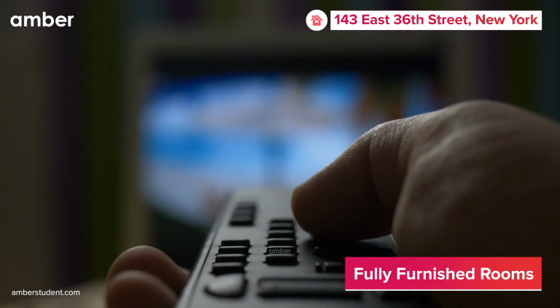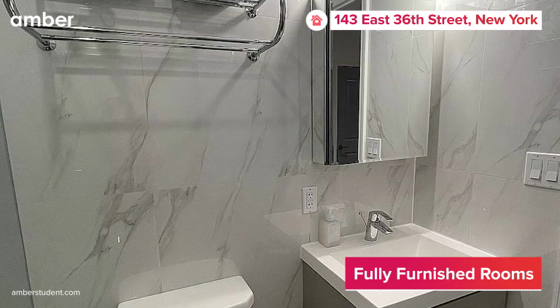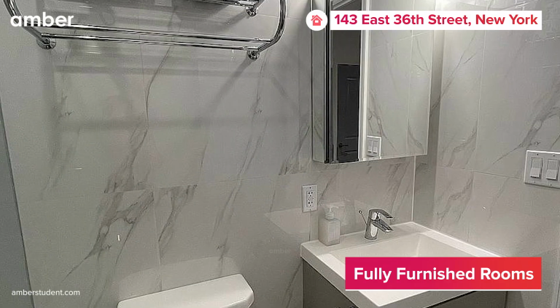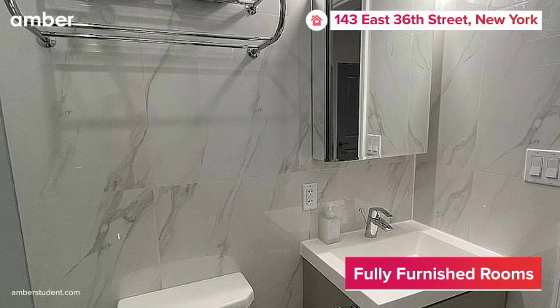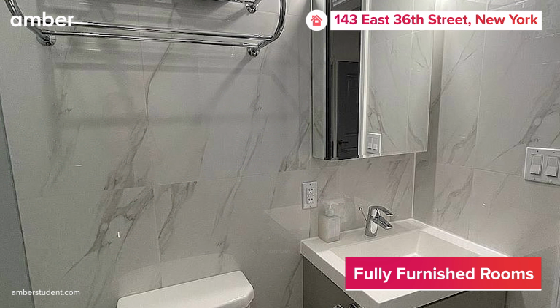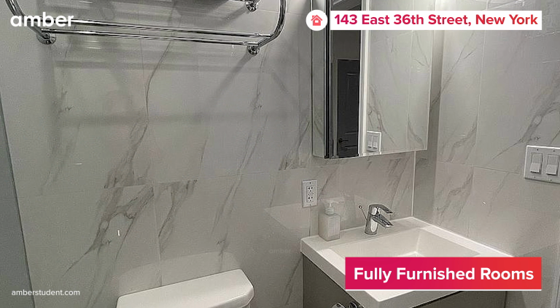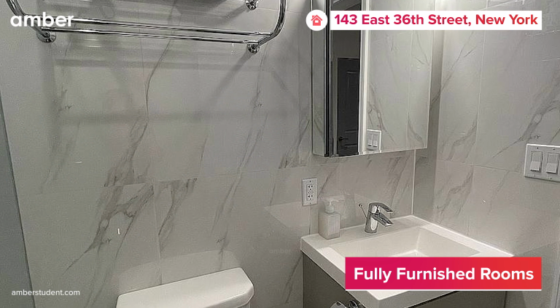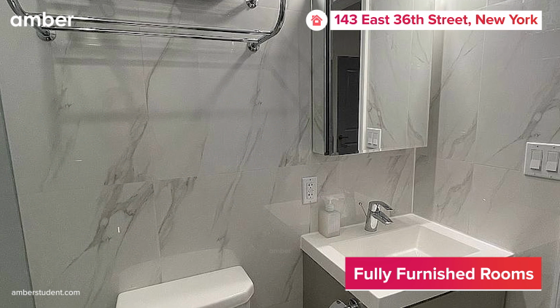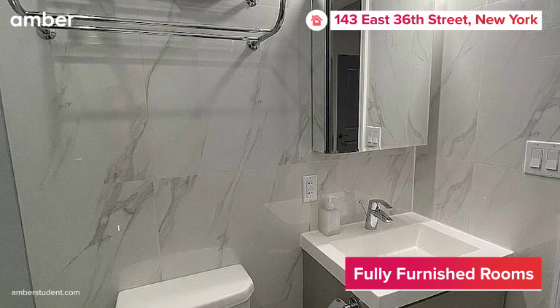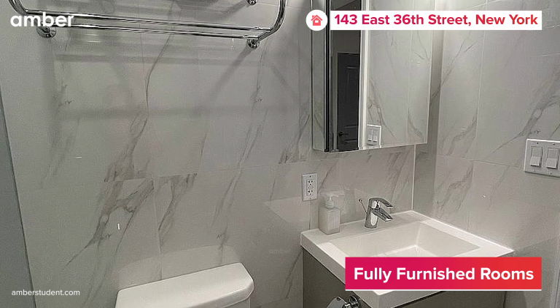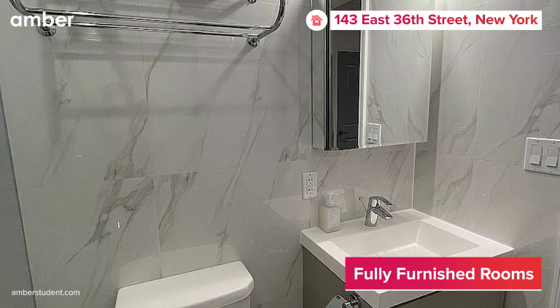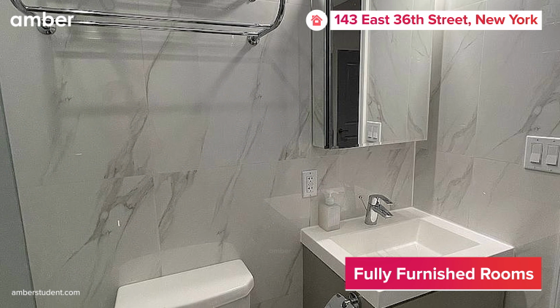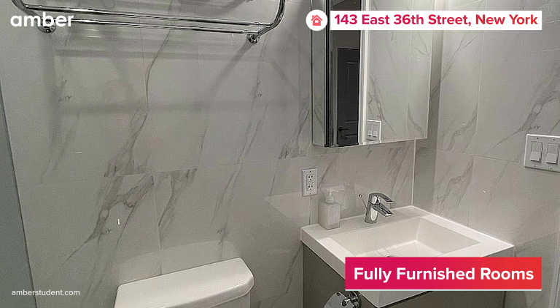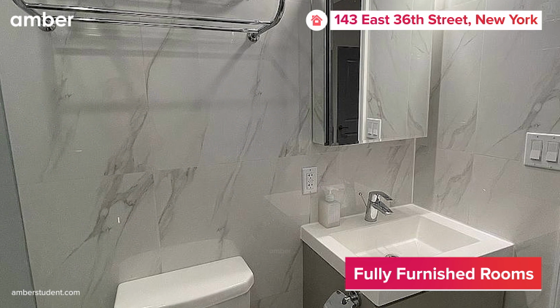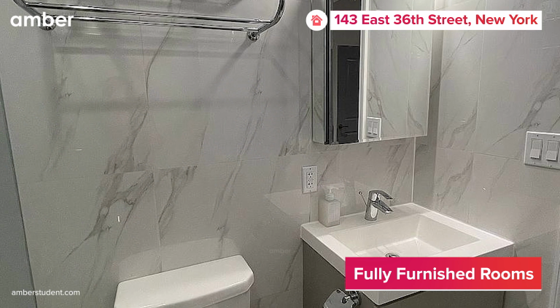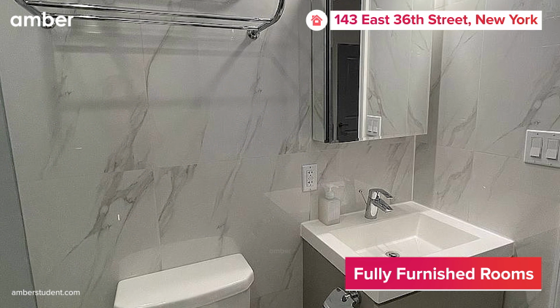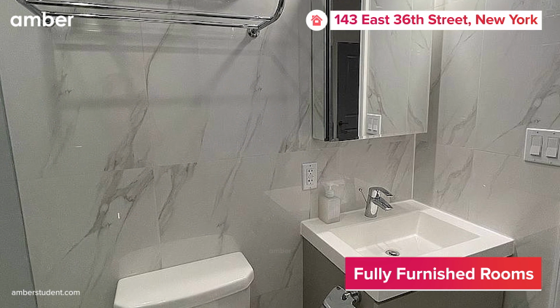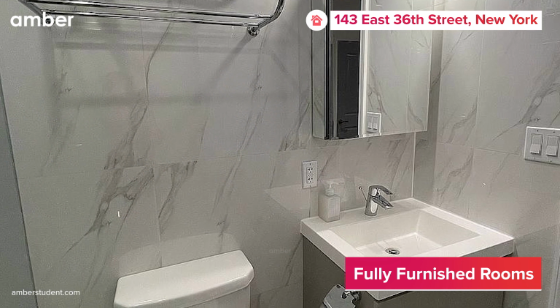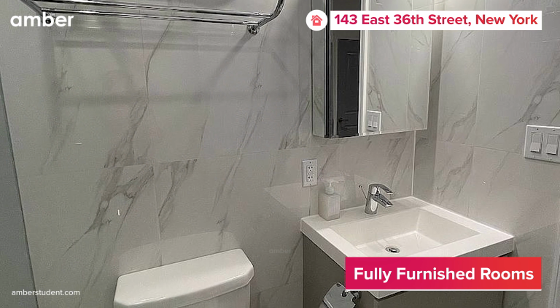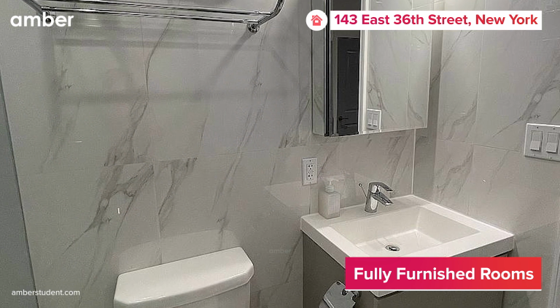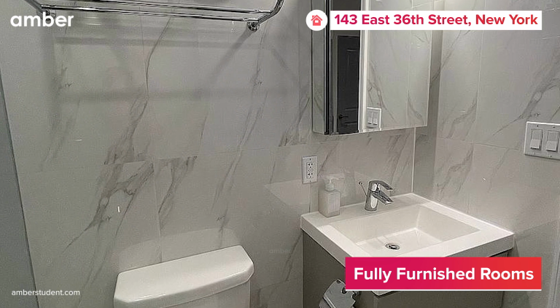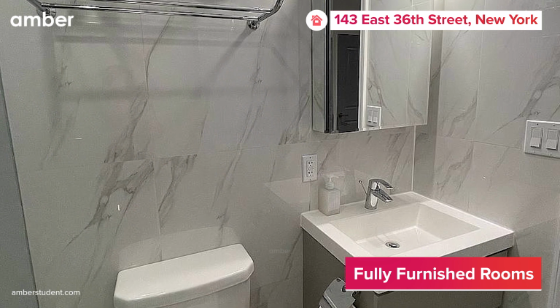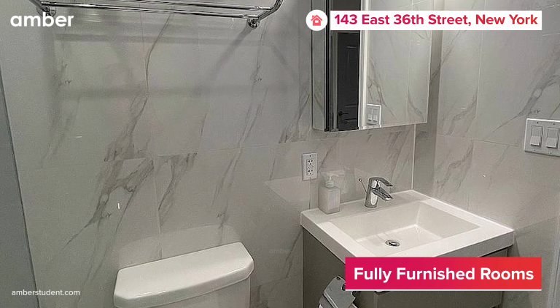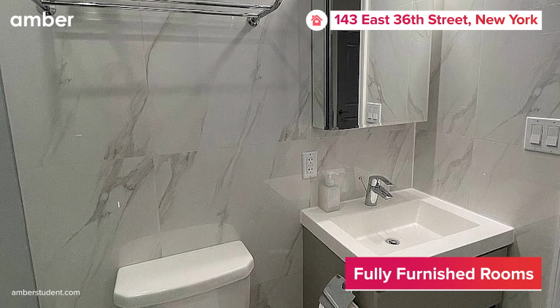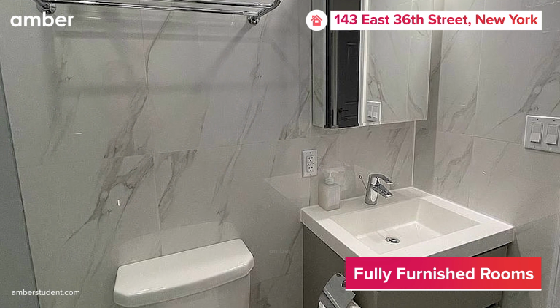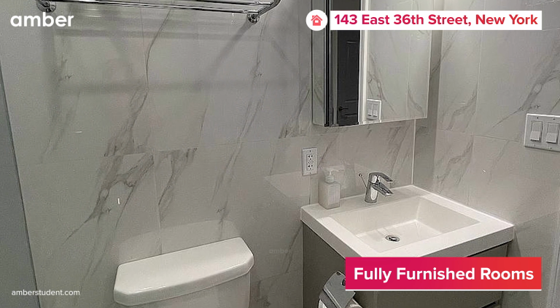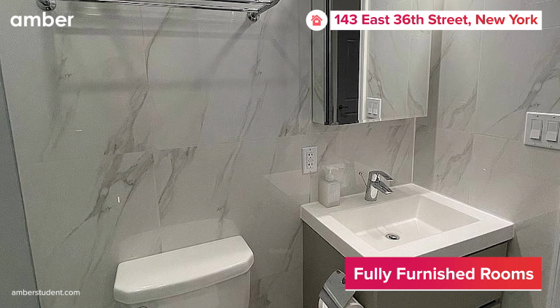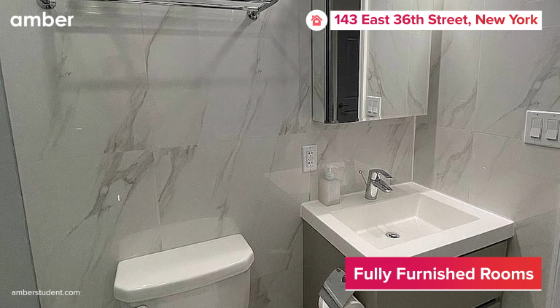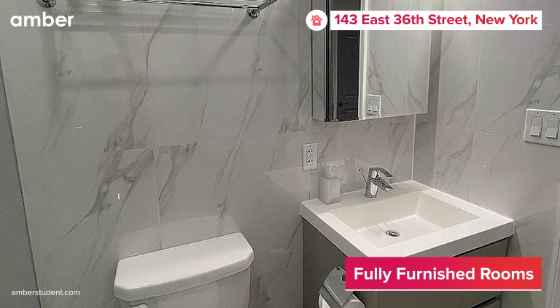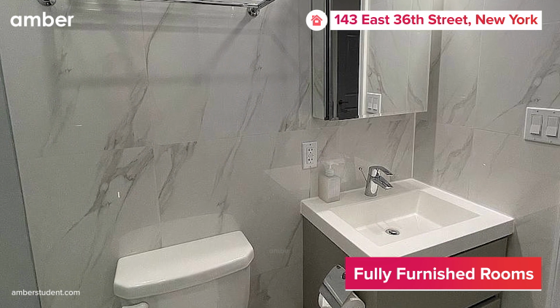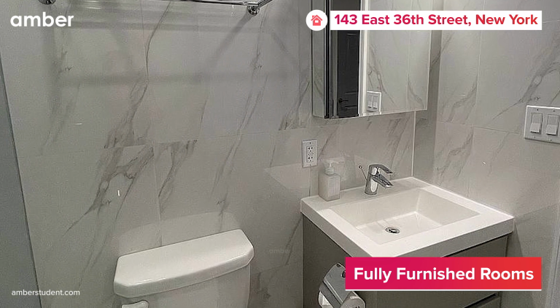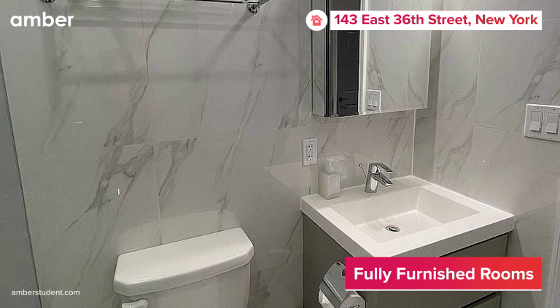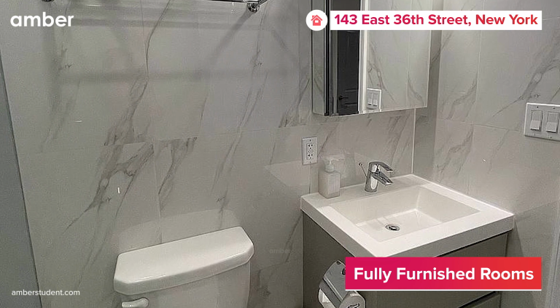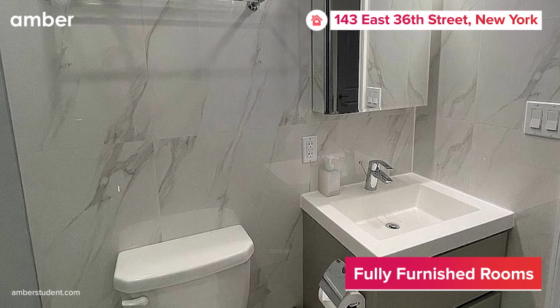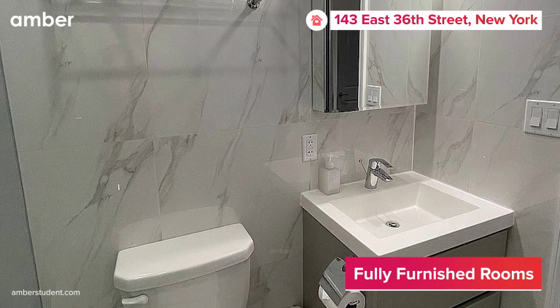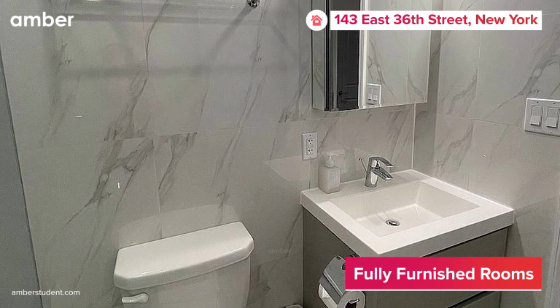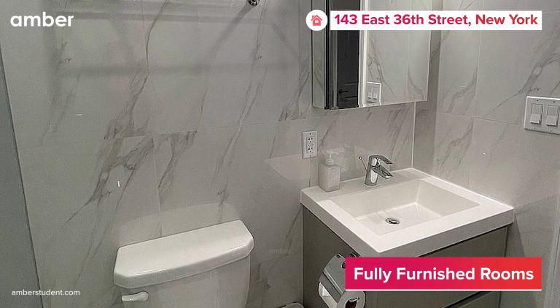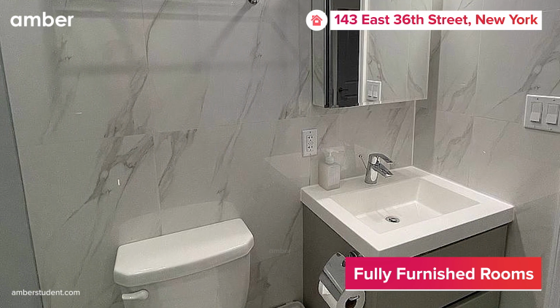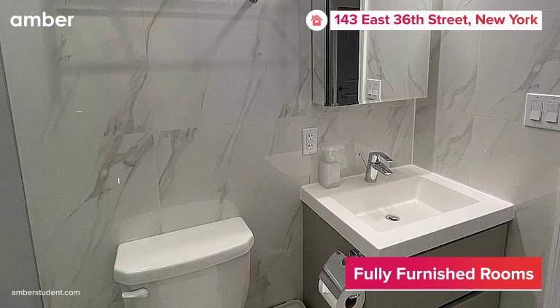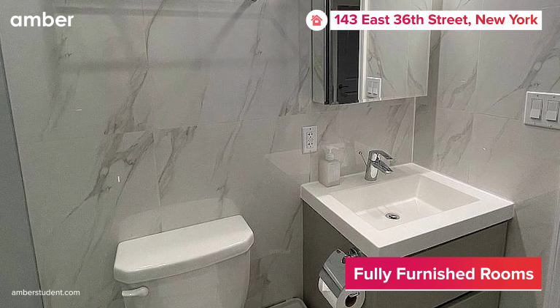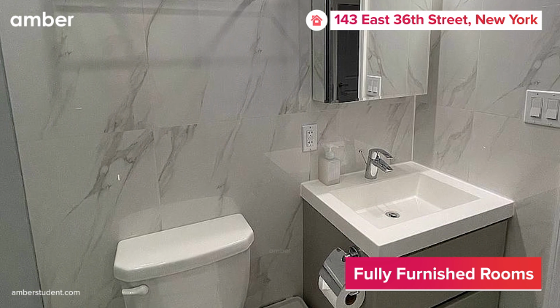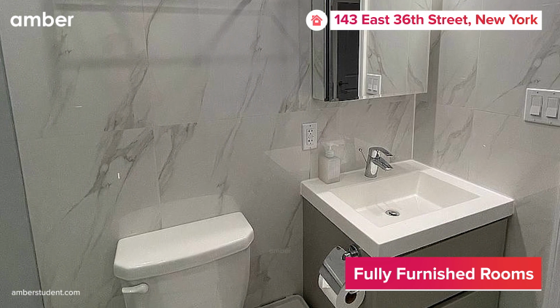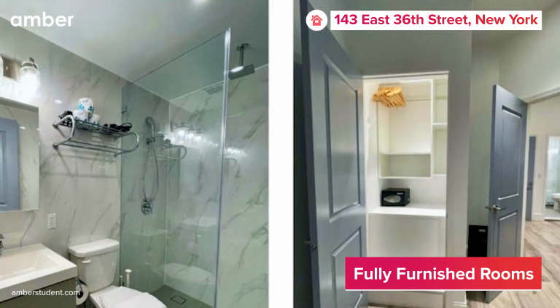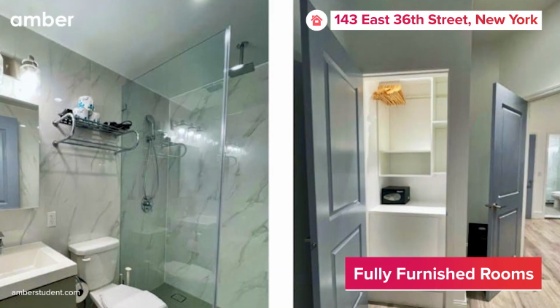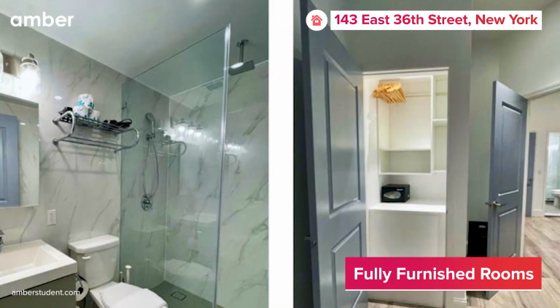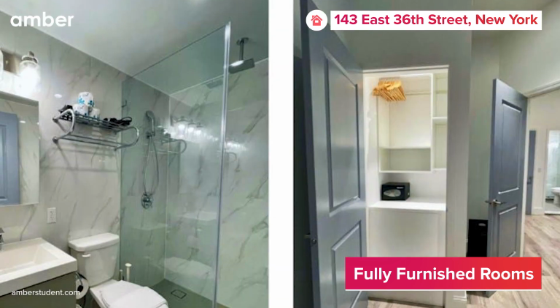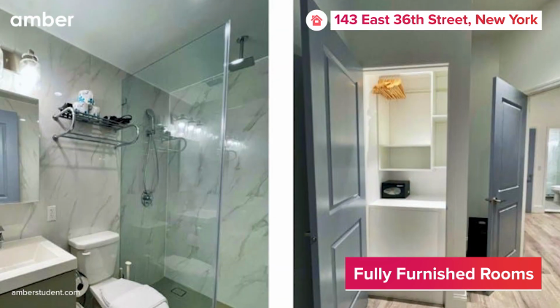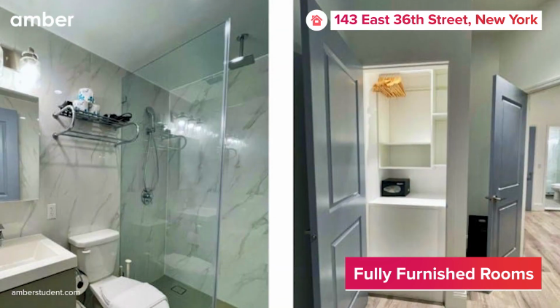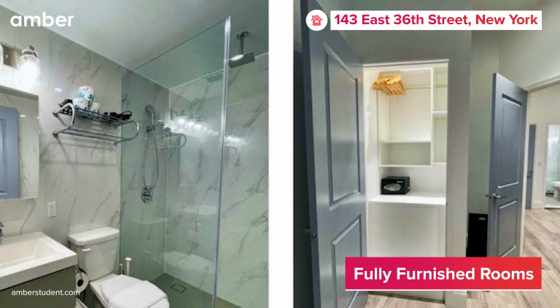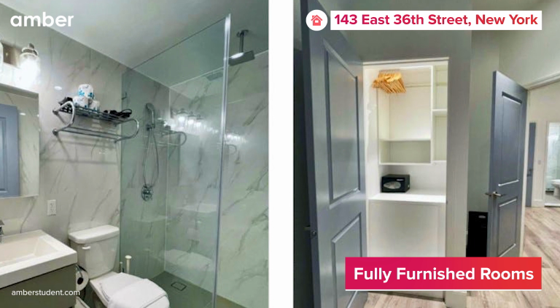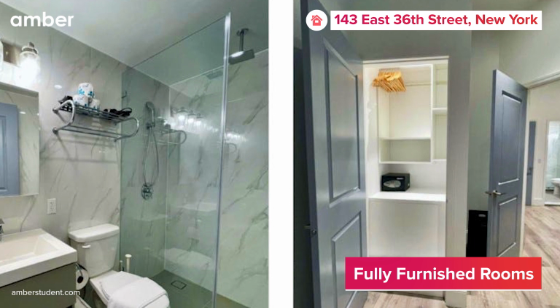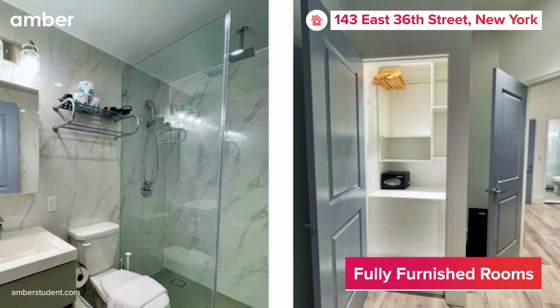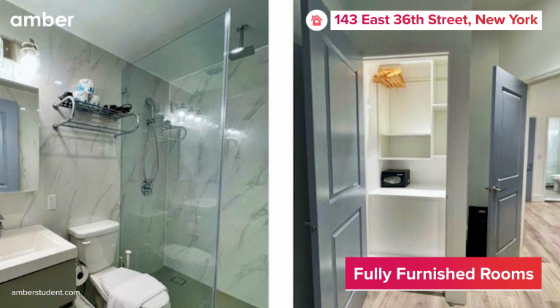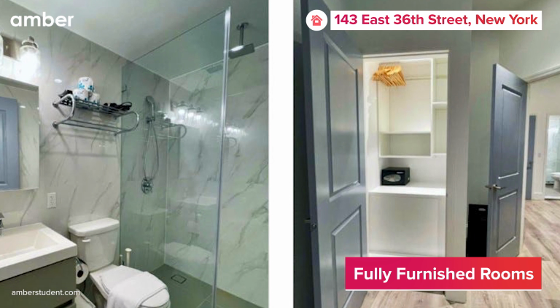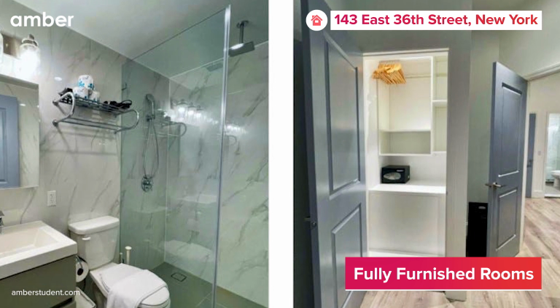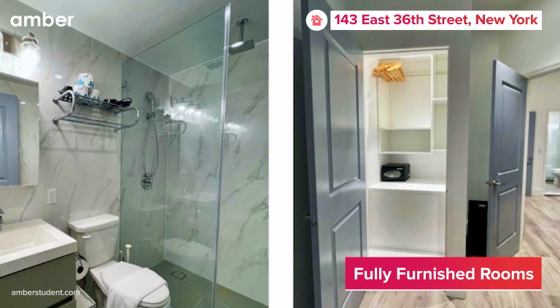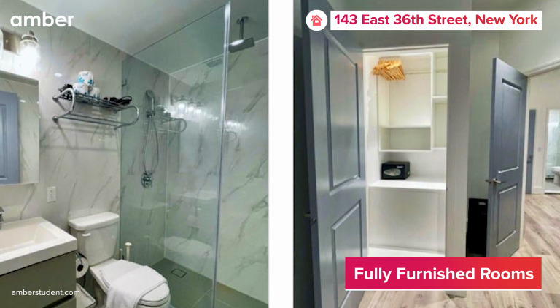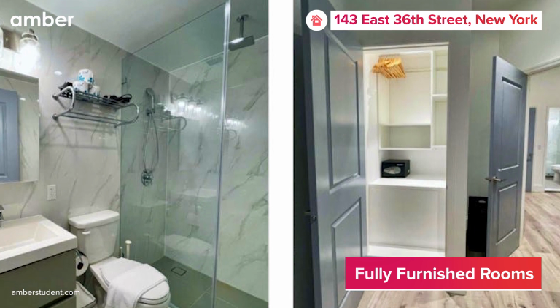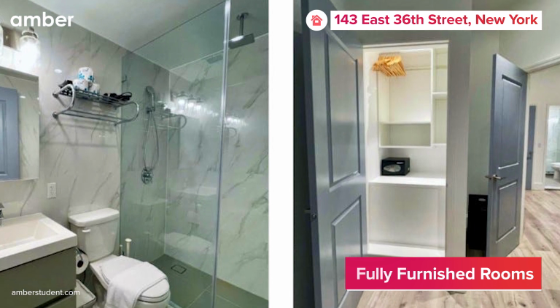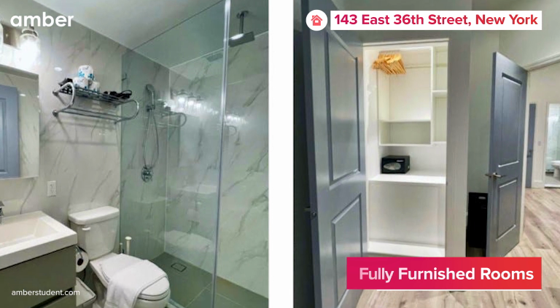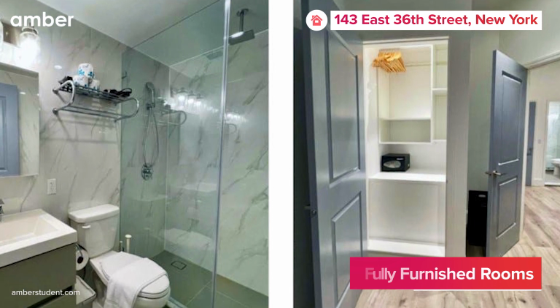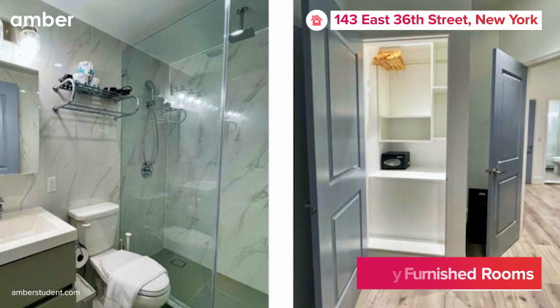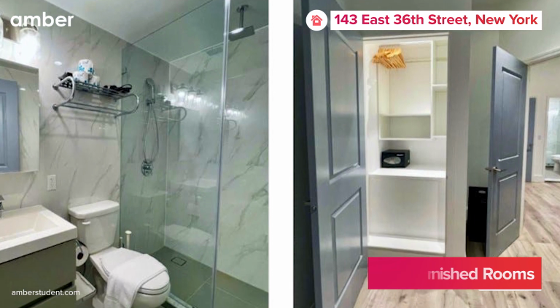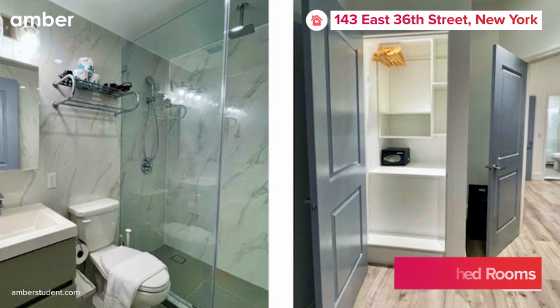And when it comes to bathrooms, whether private or shared, pamper yourself with the luxury of a refreshing rain shower, handy hair dryer, and soft towels.